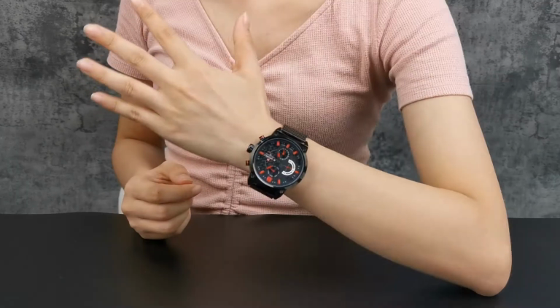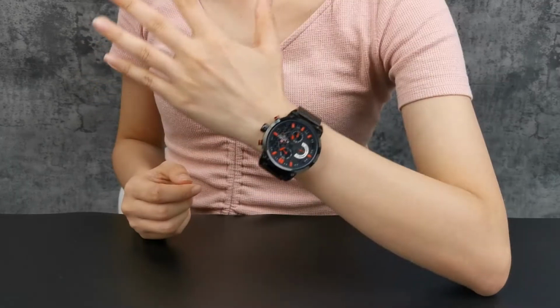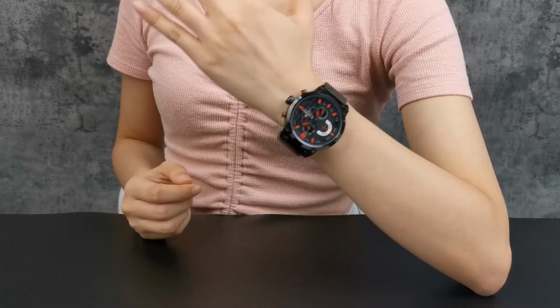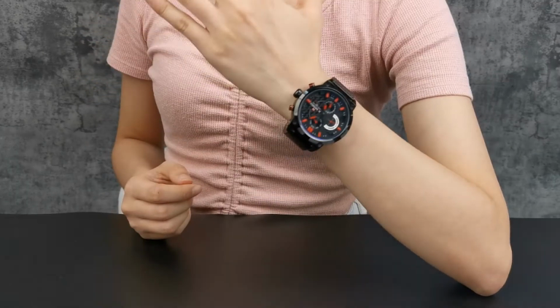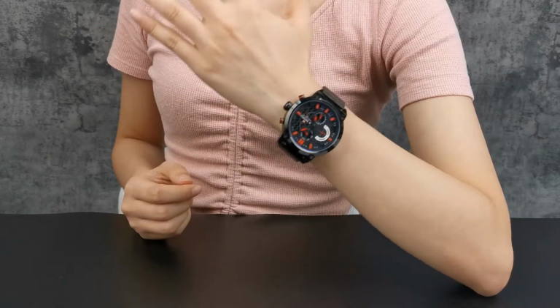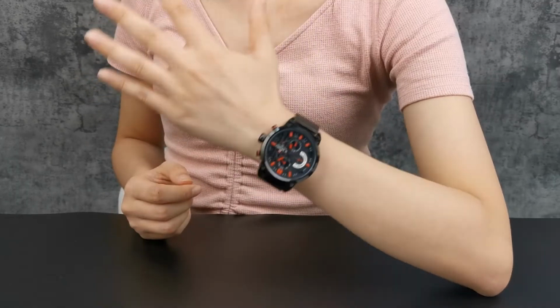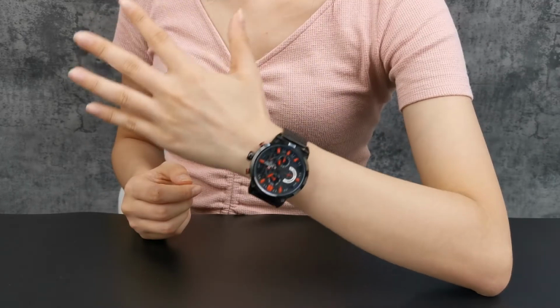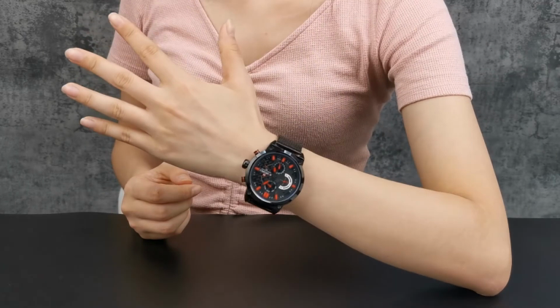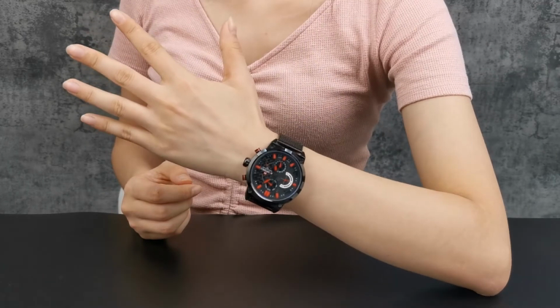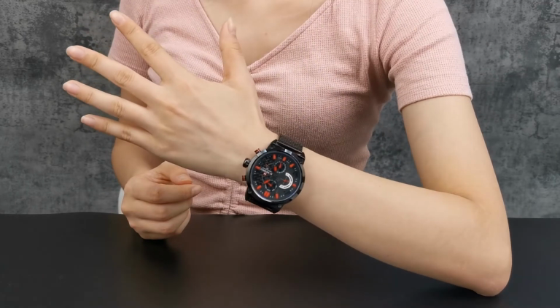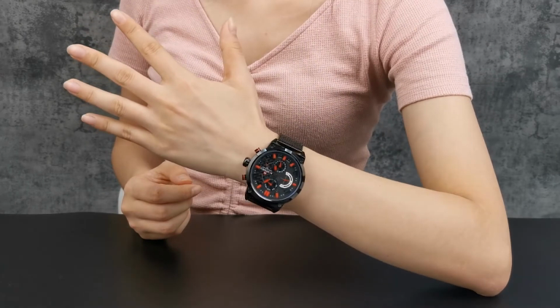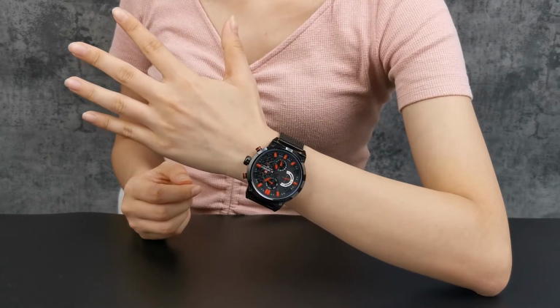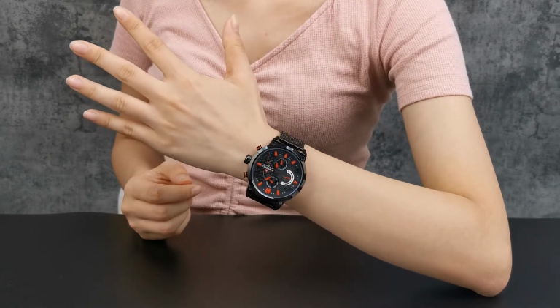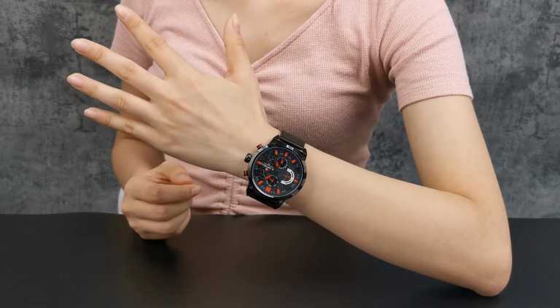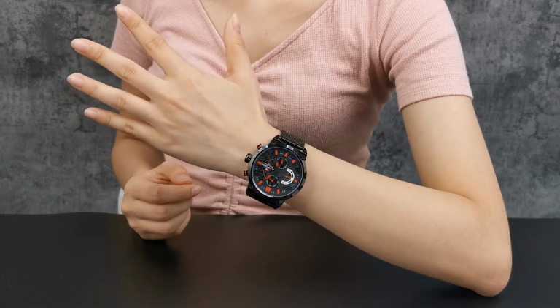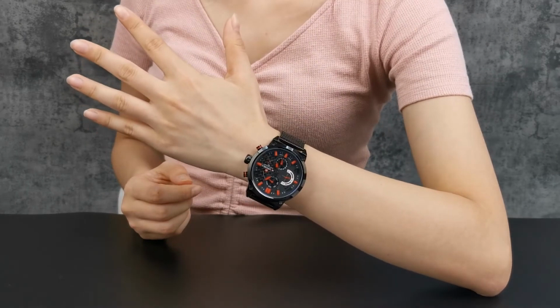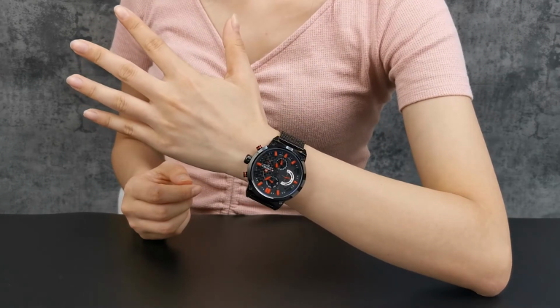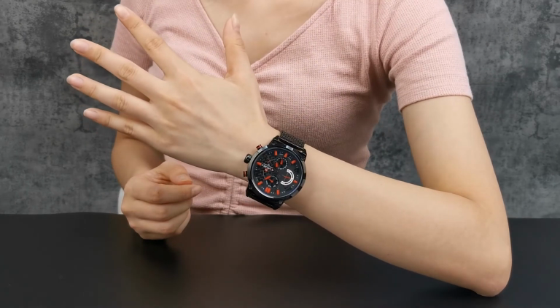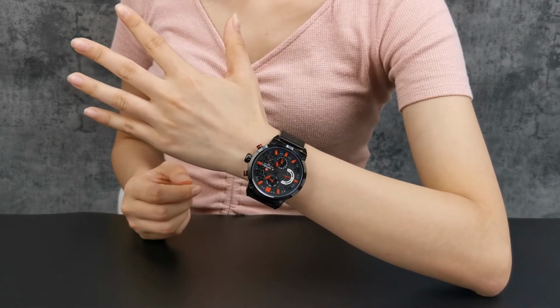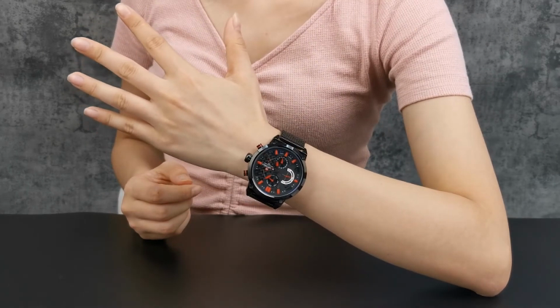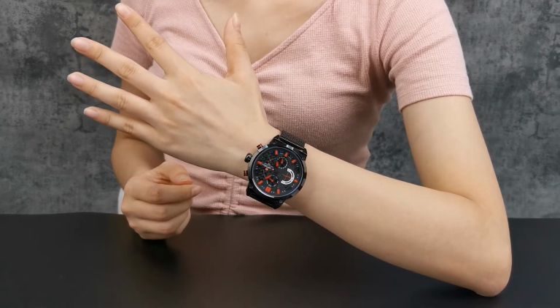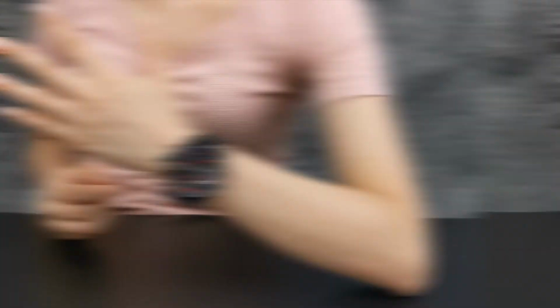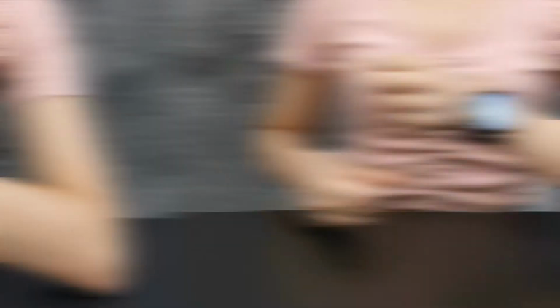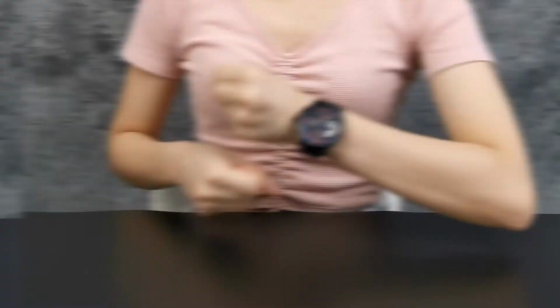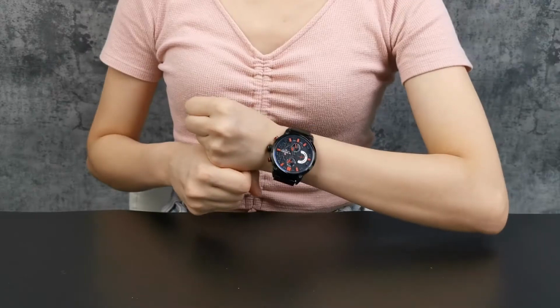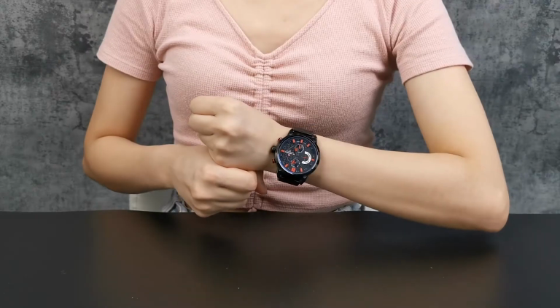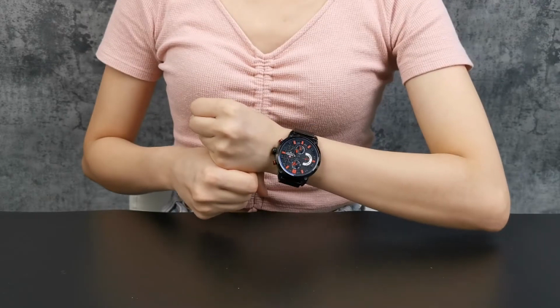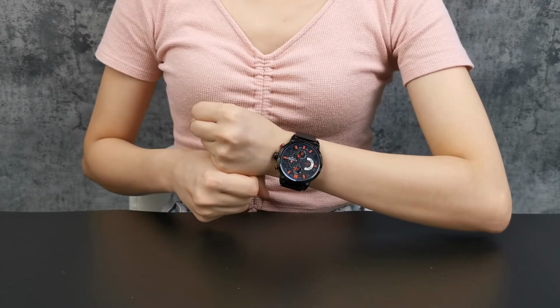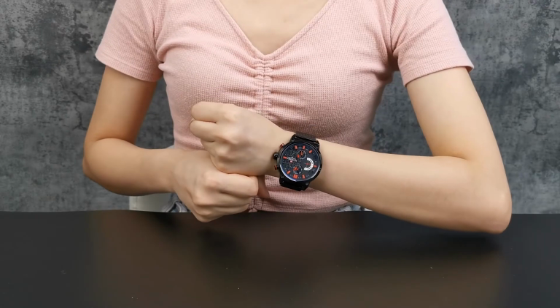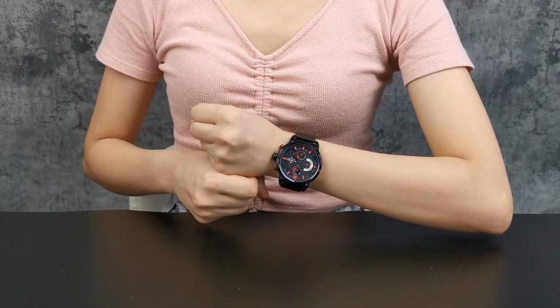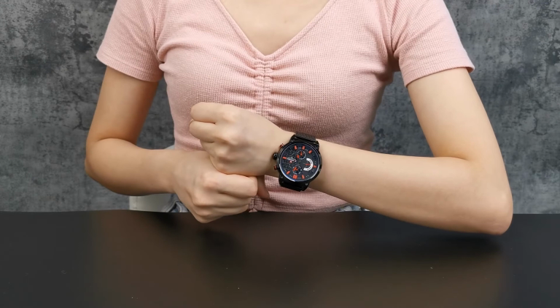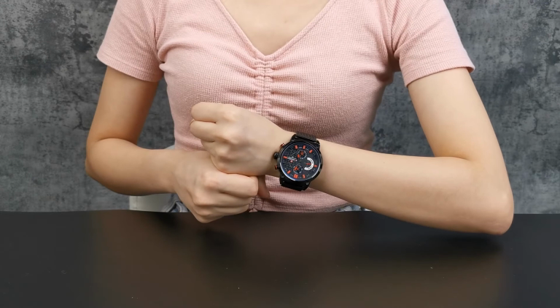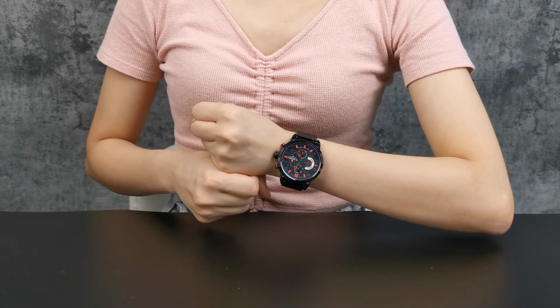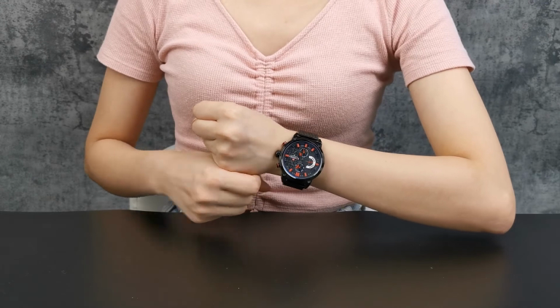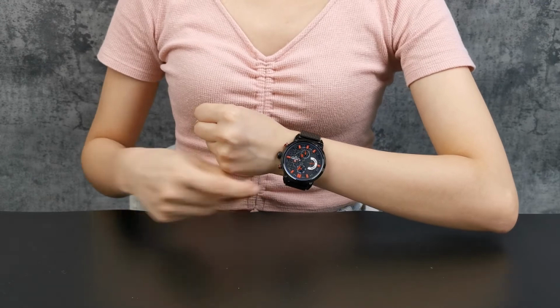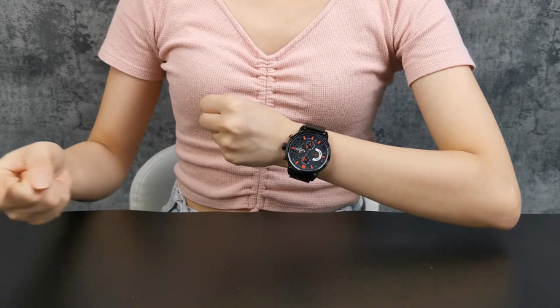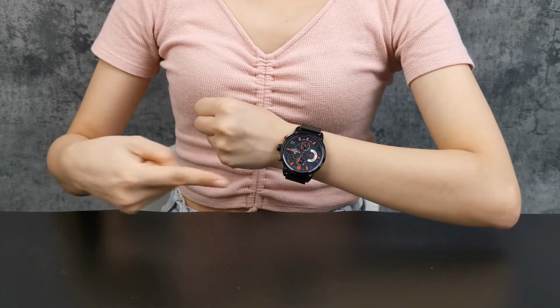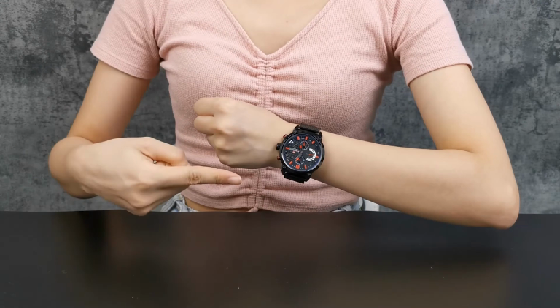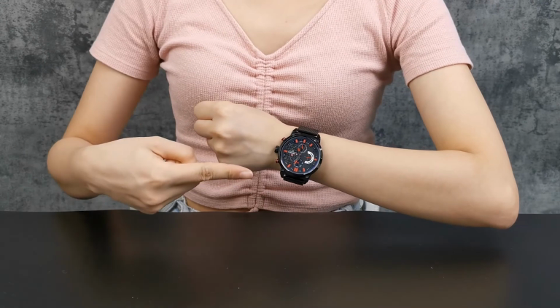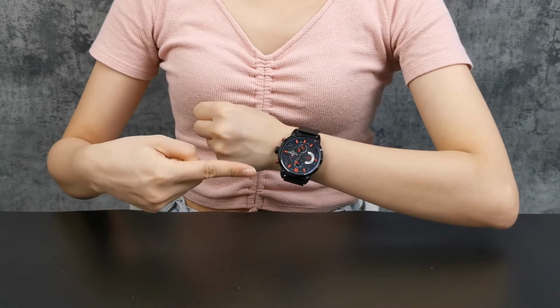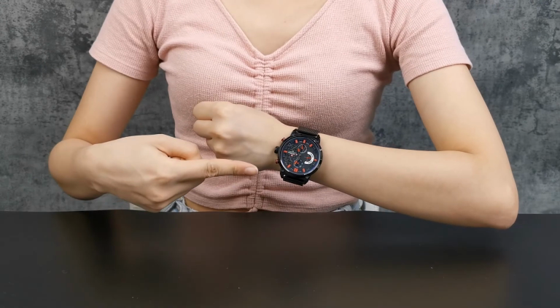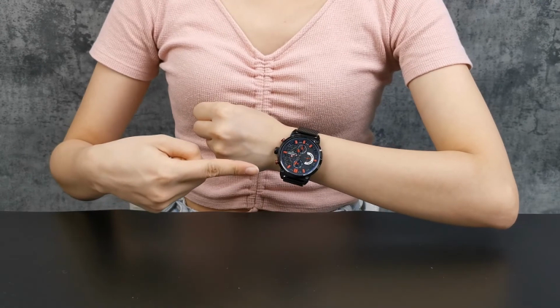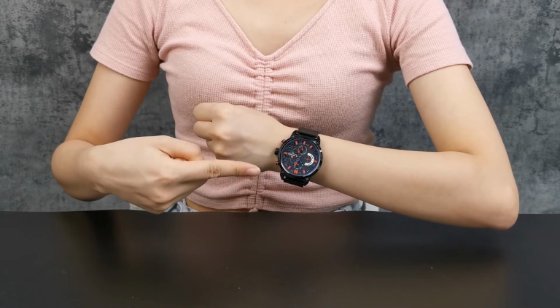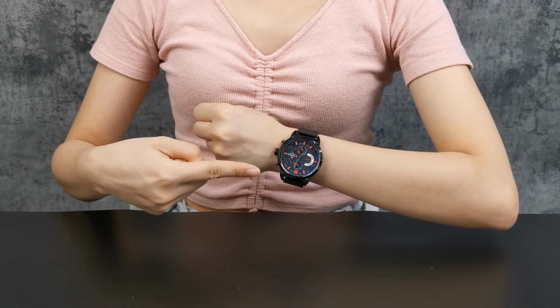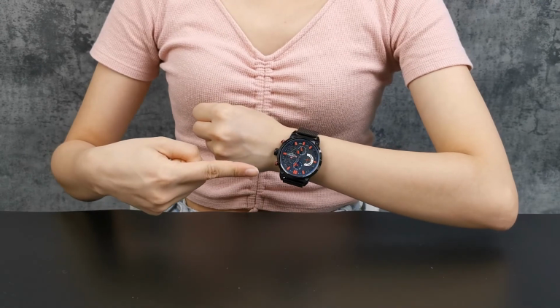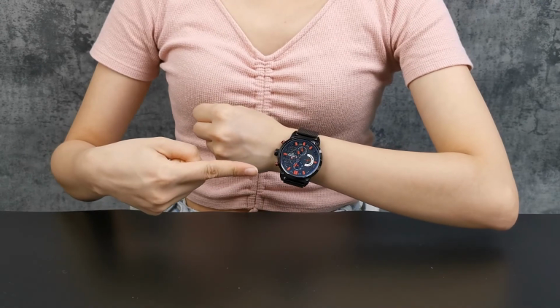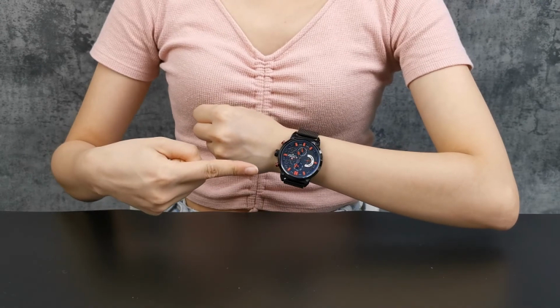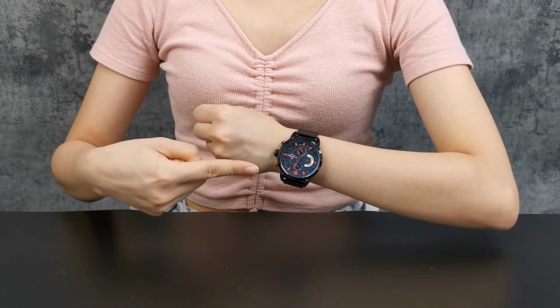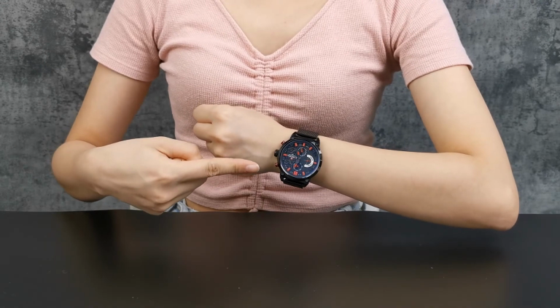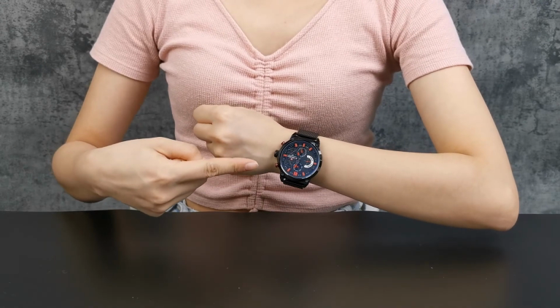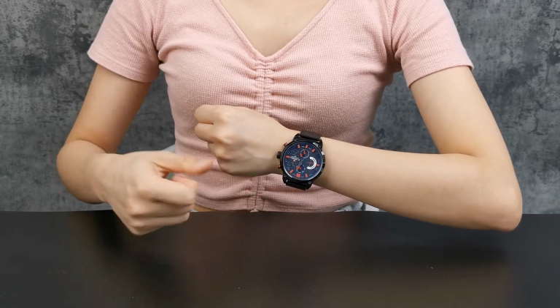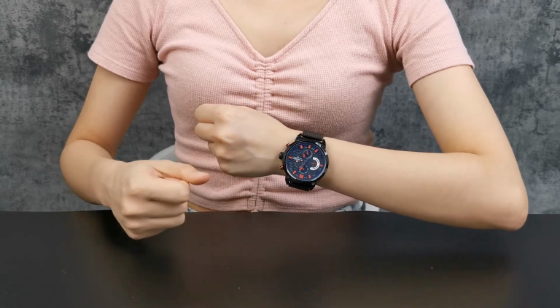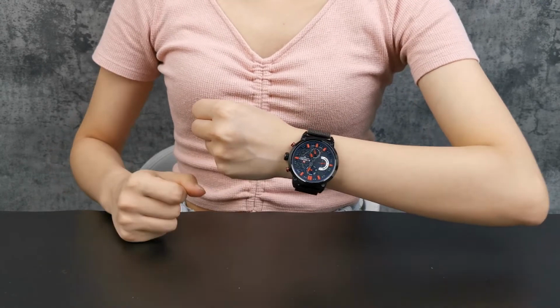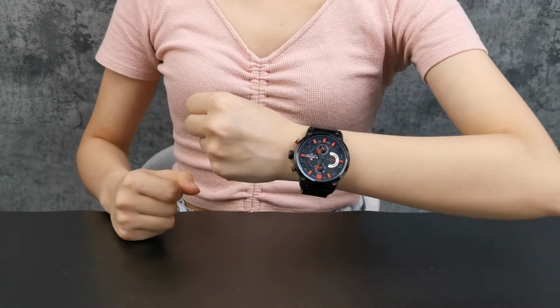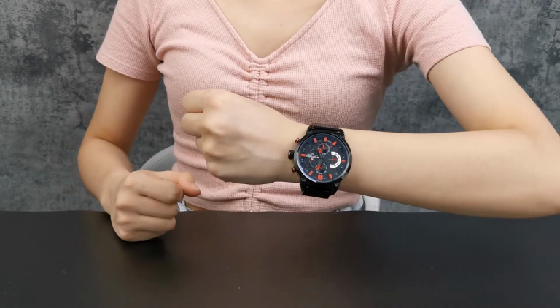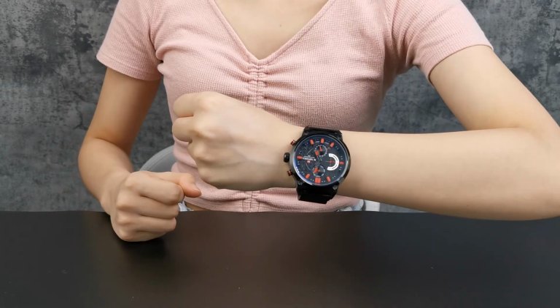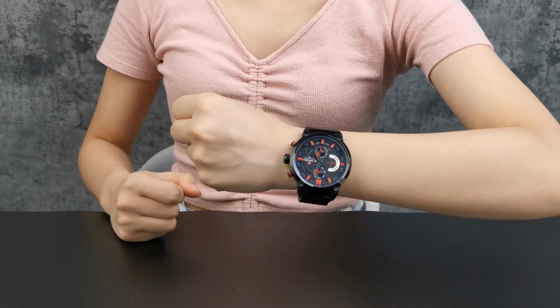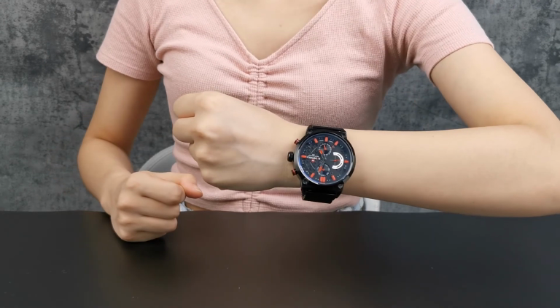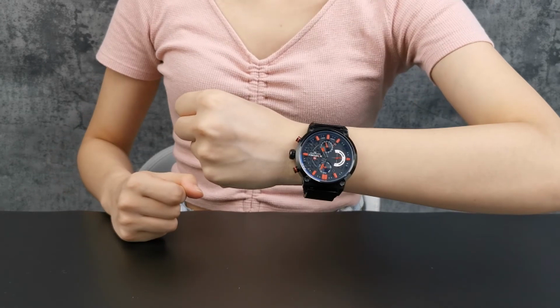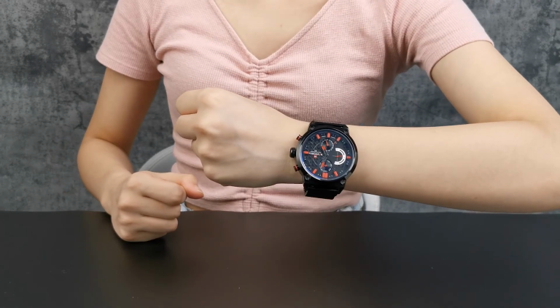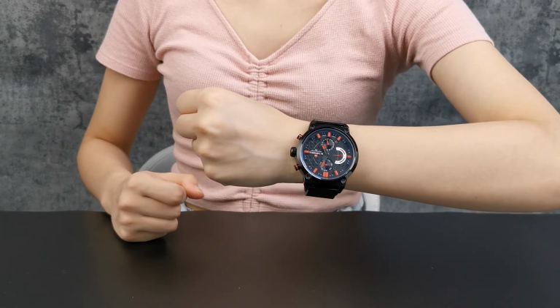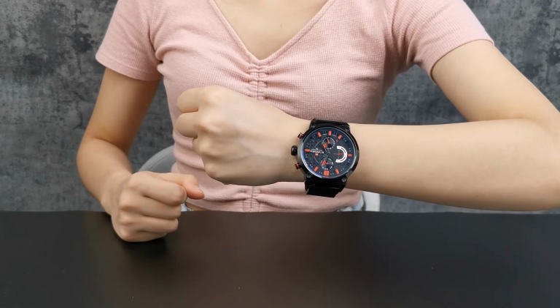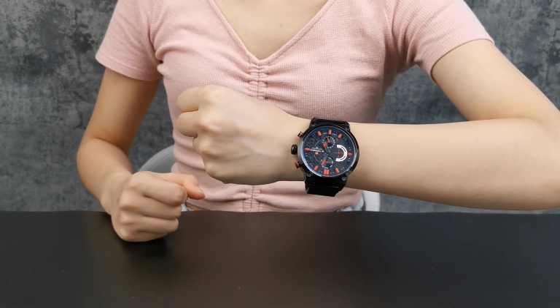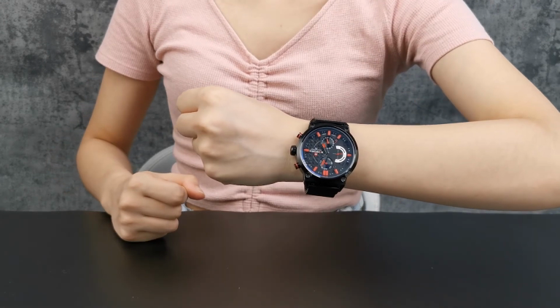Catch the popular trend at any time. Choose this black cool watch. Line up the patients right now.